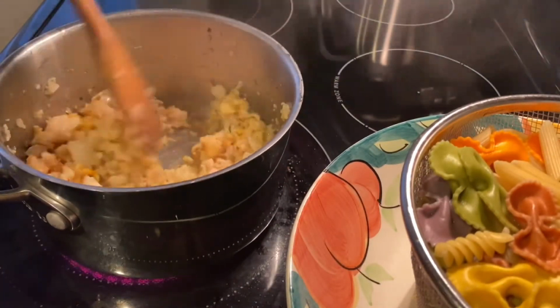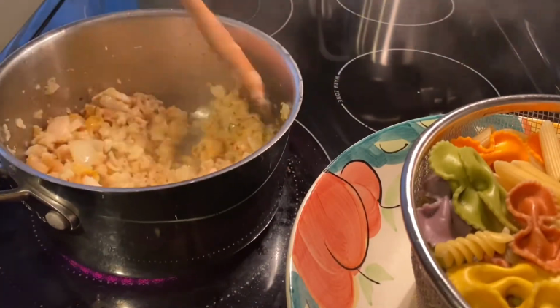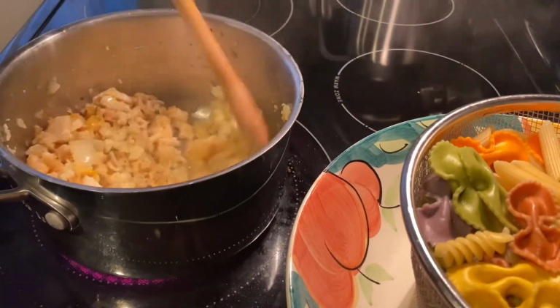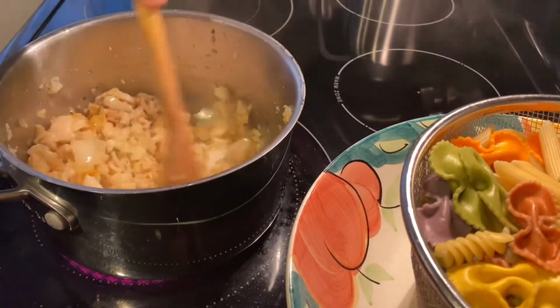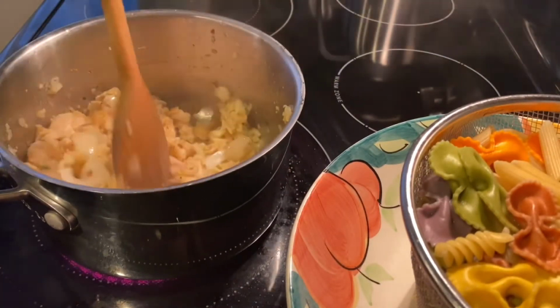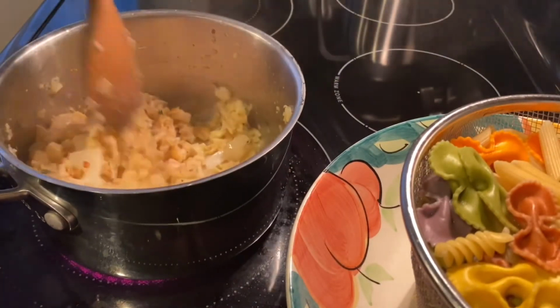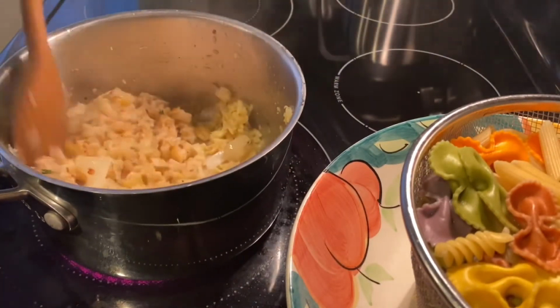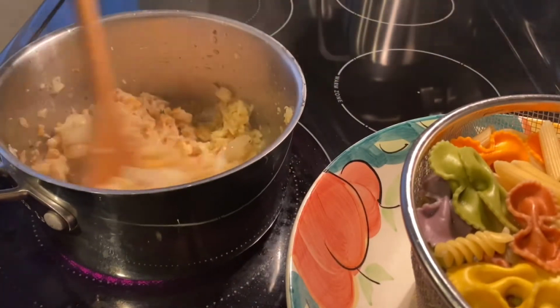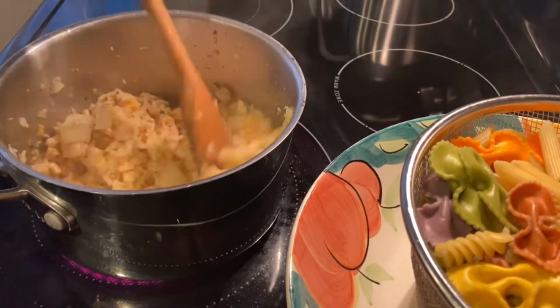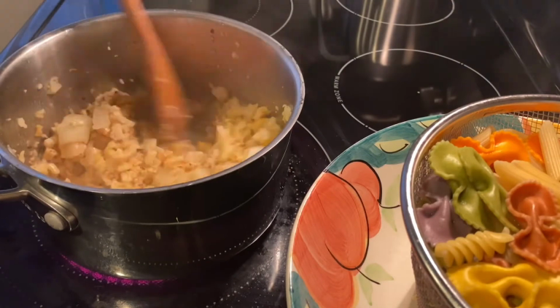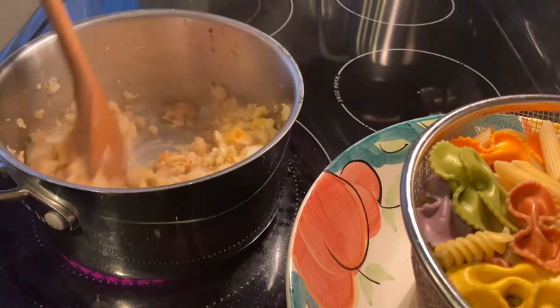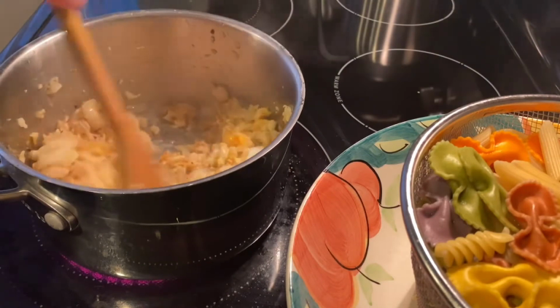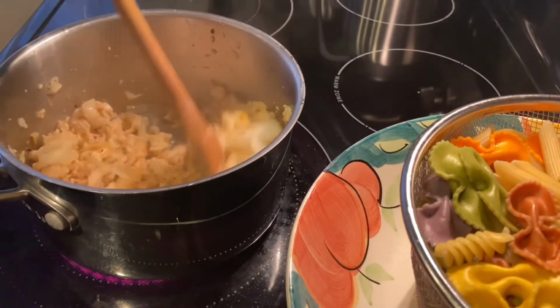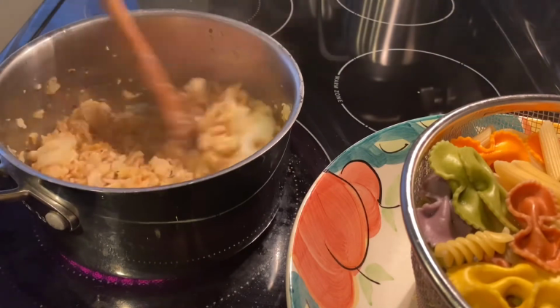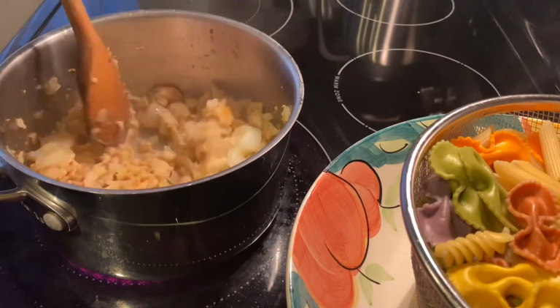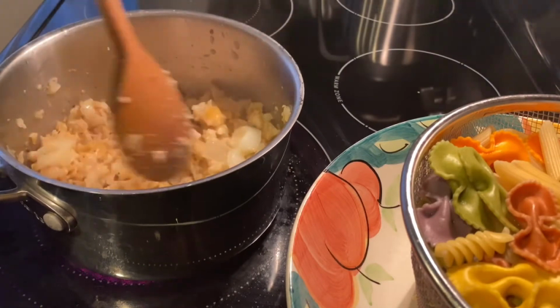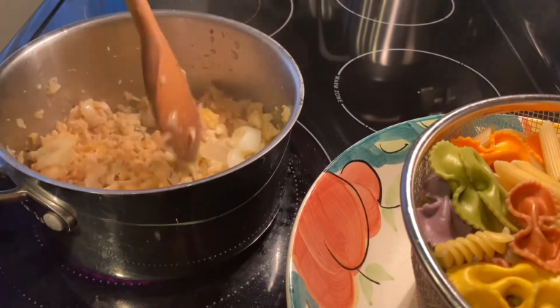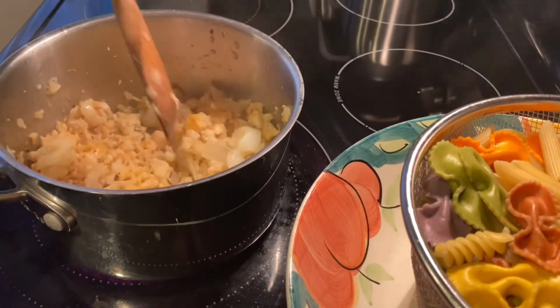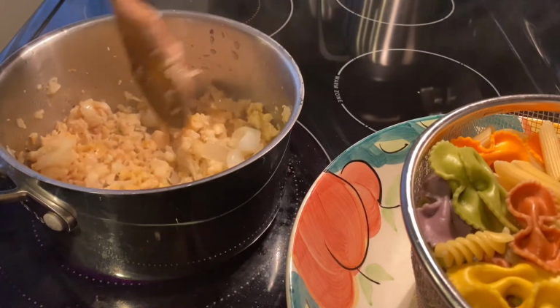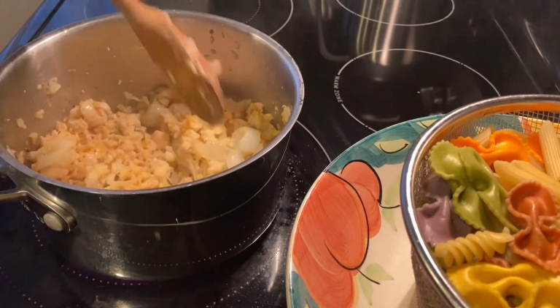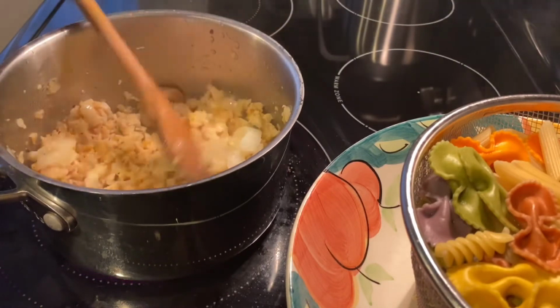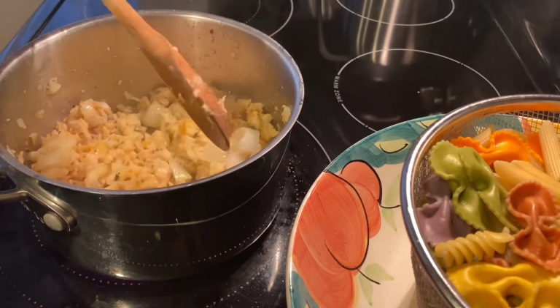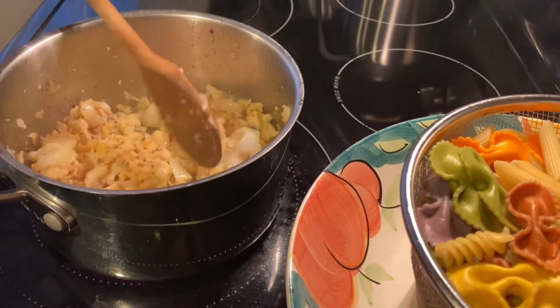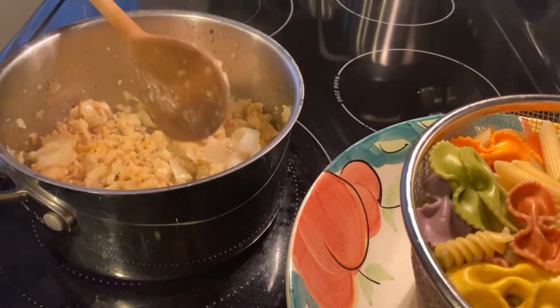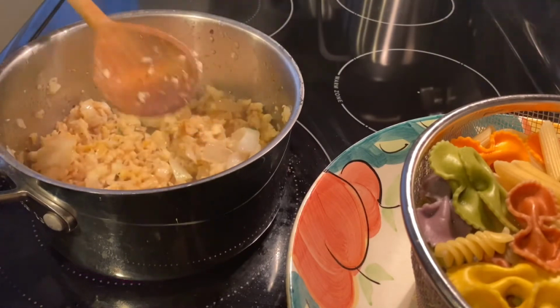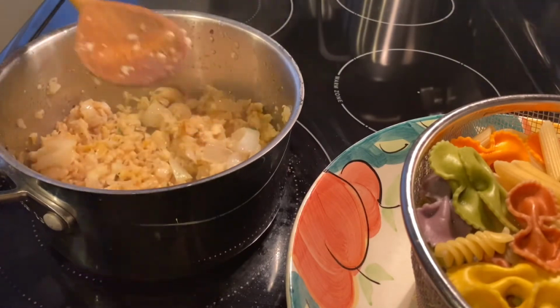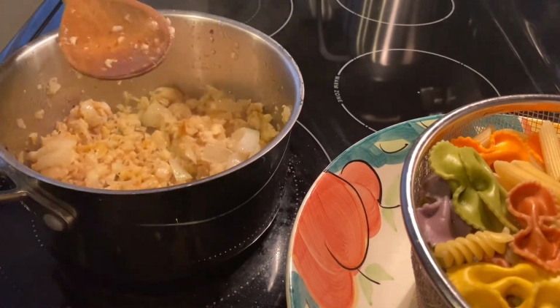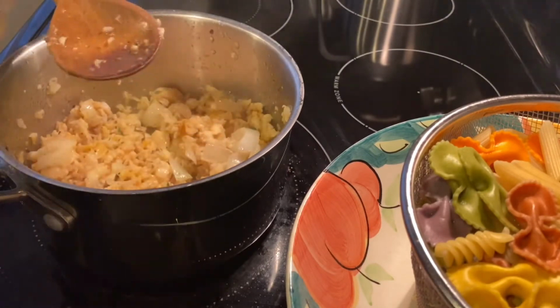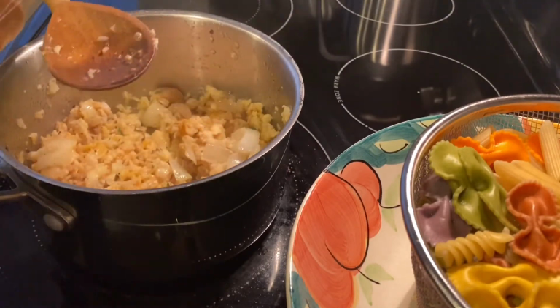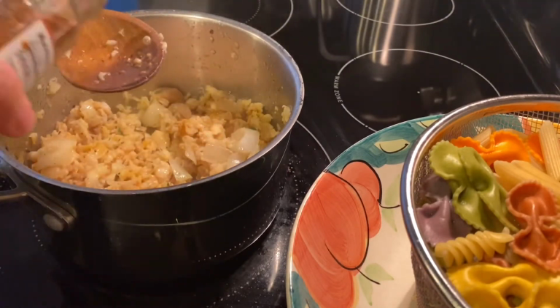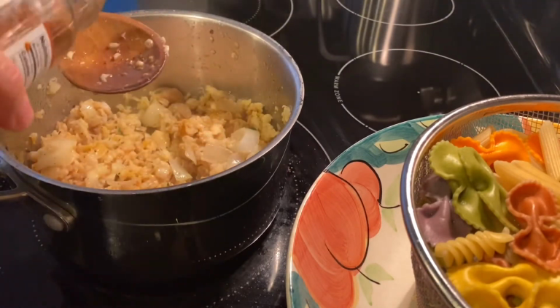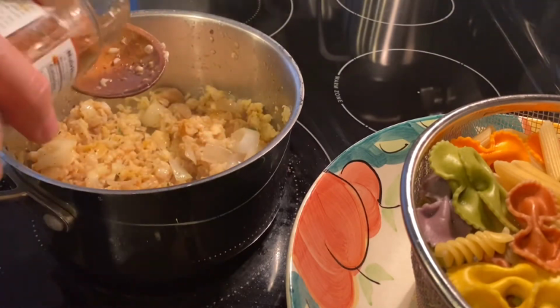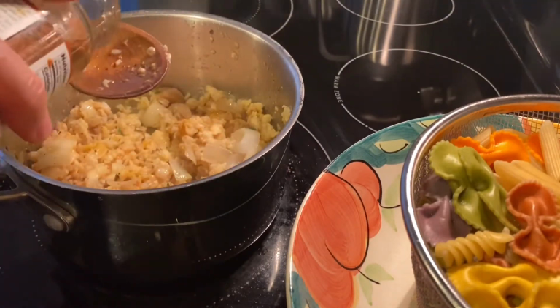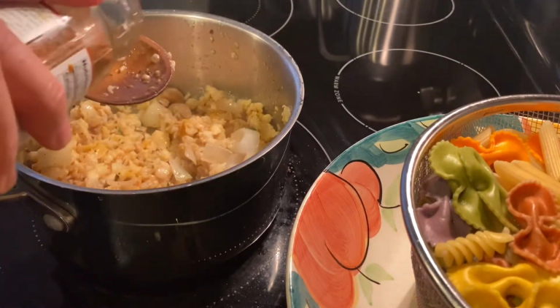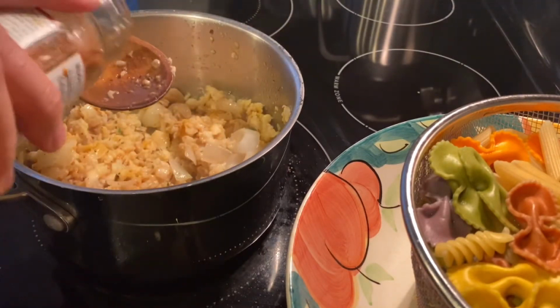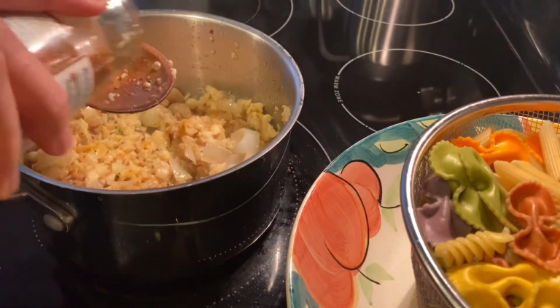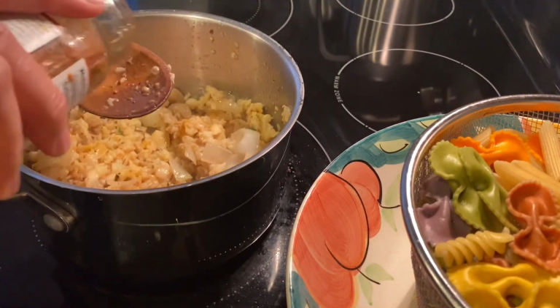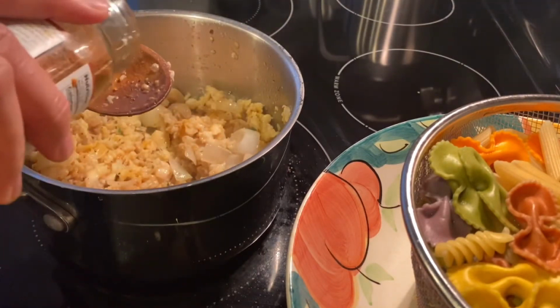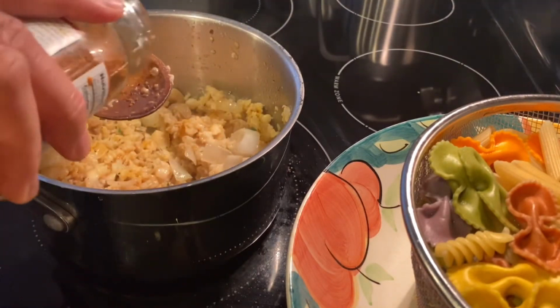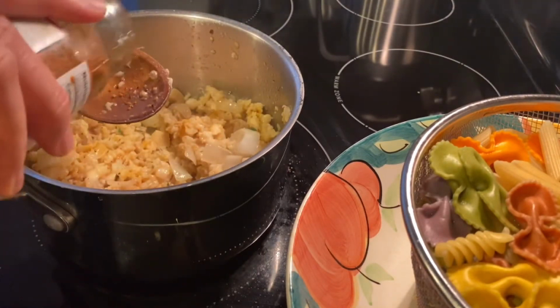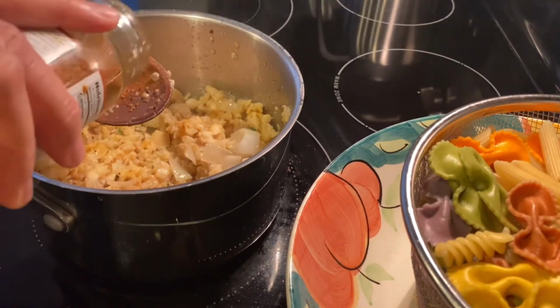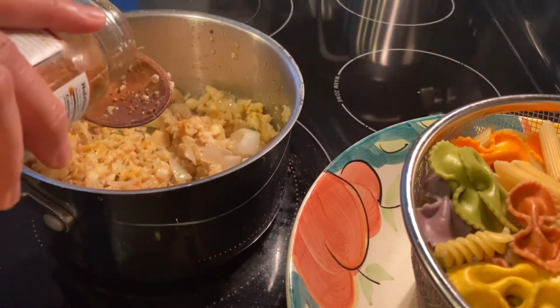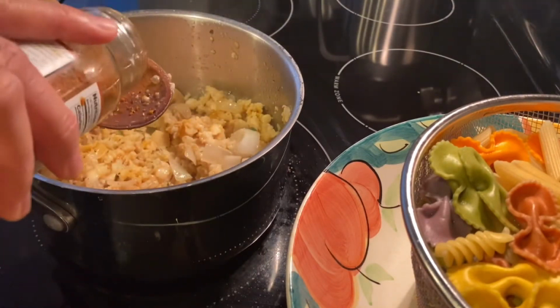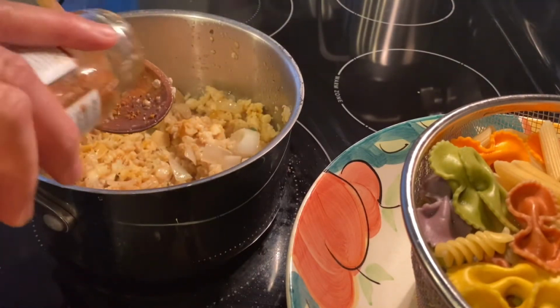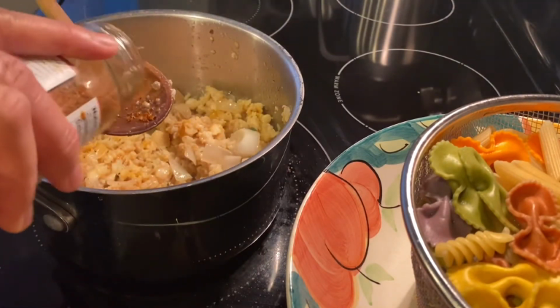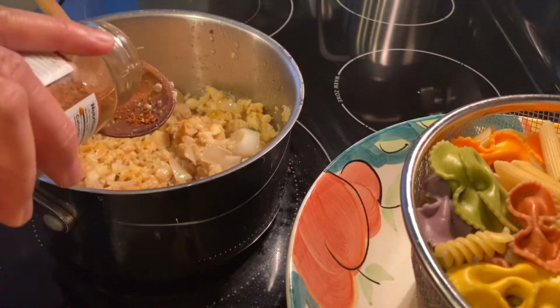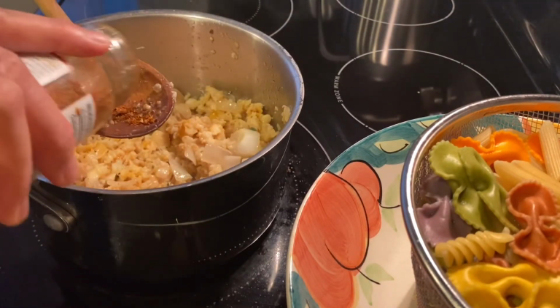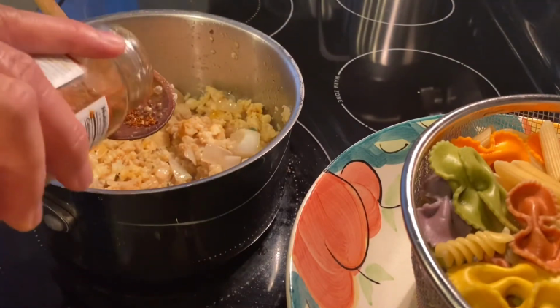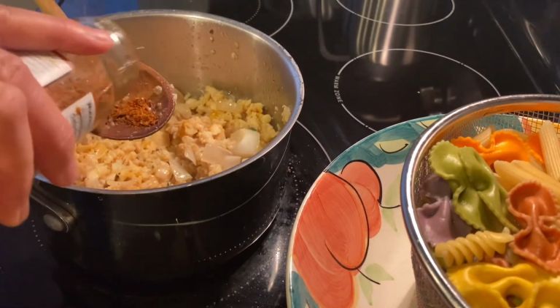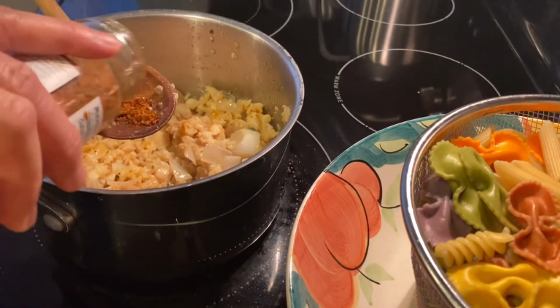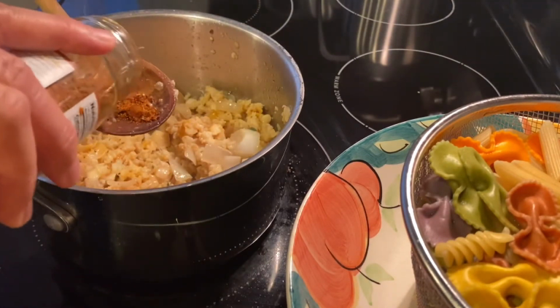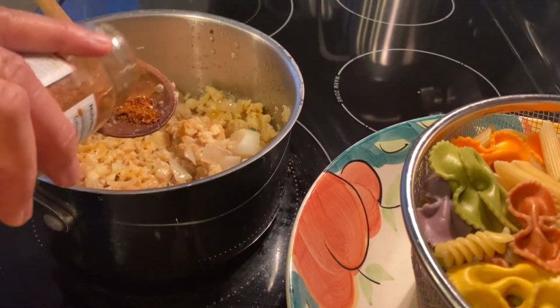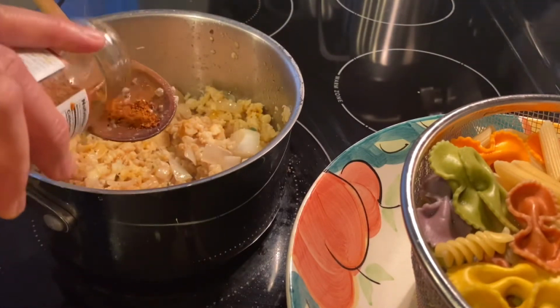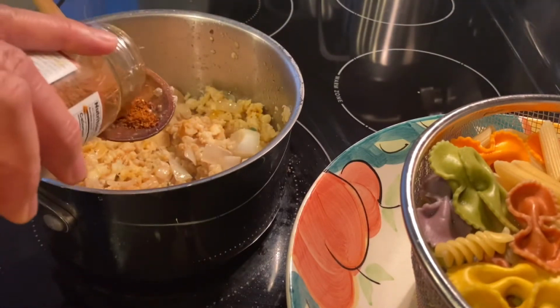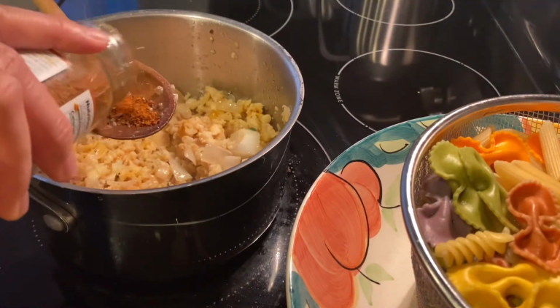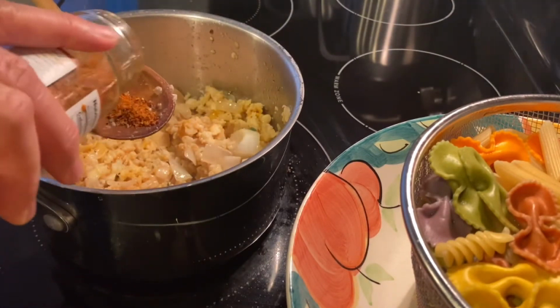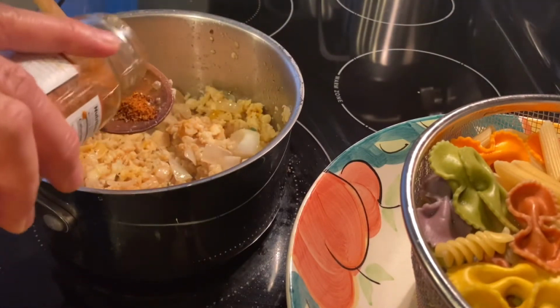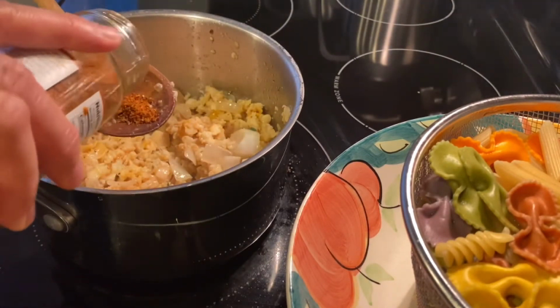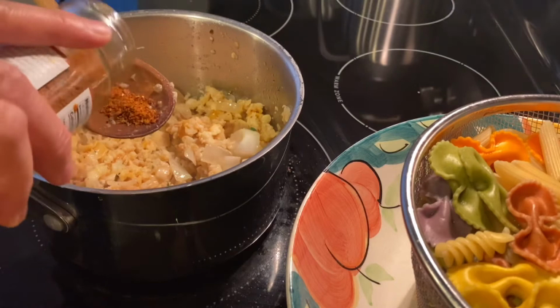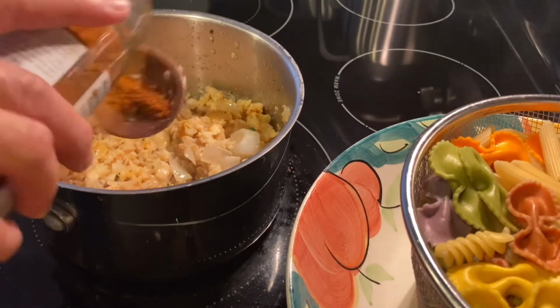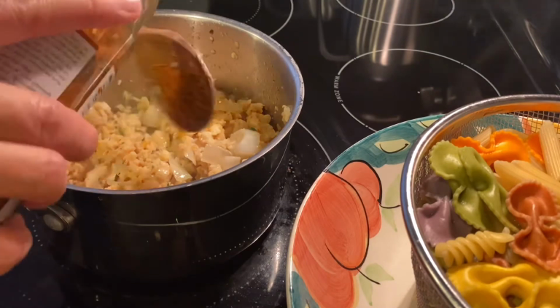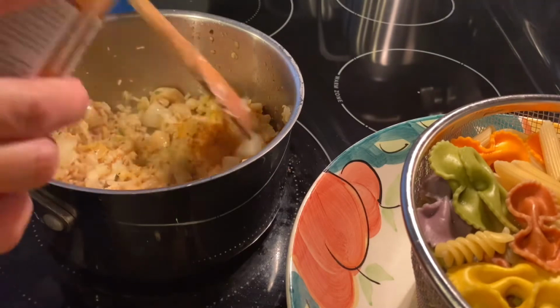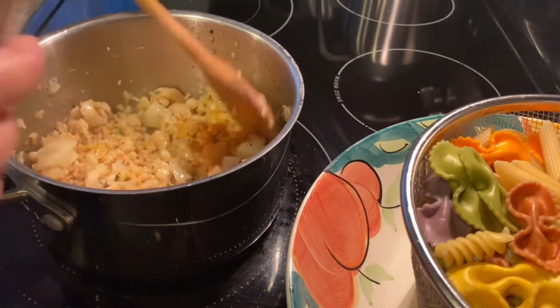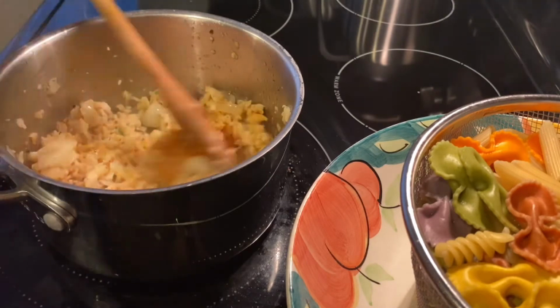I'm gonna add a little bit more so we can get a little bit of that spice.